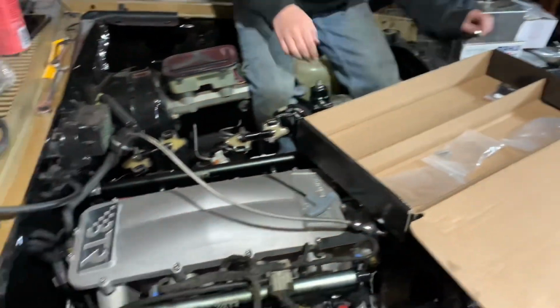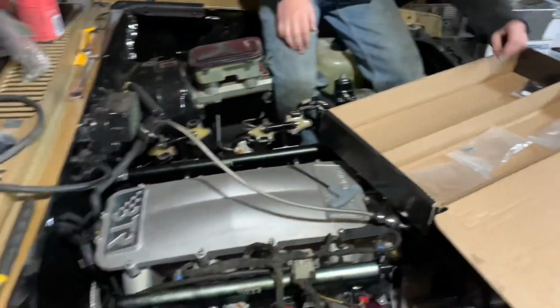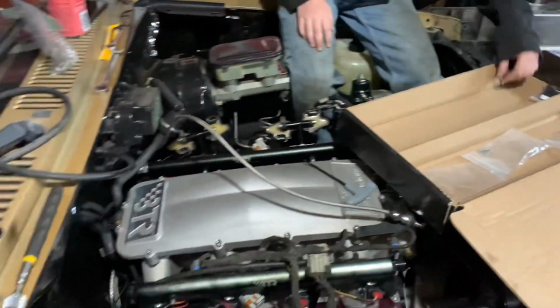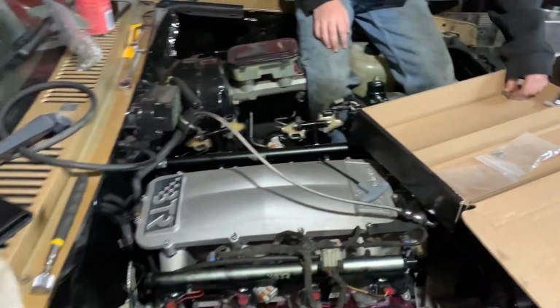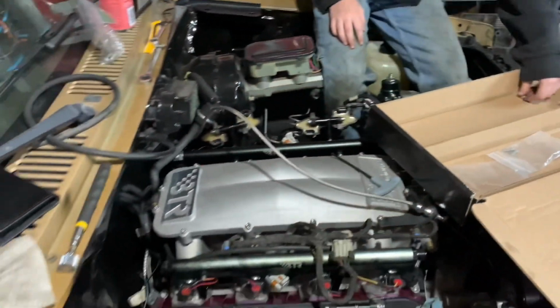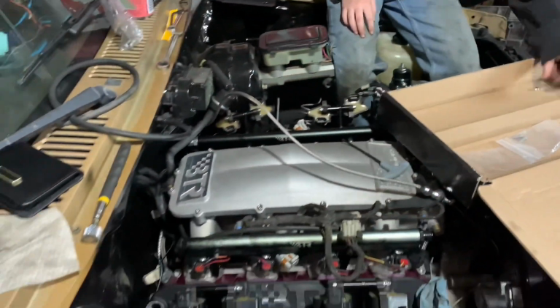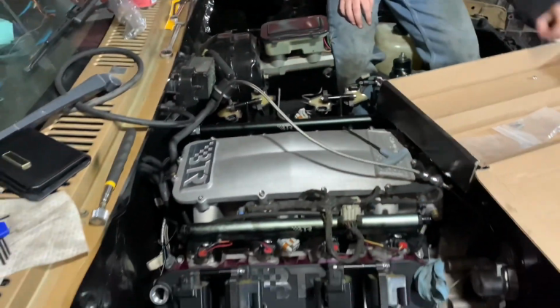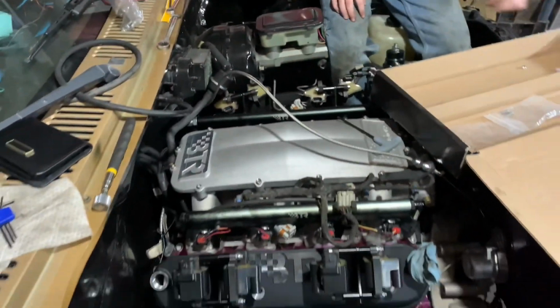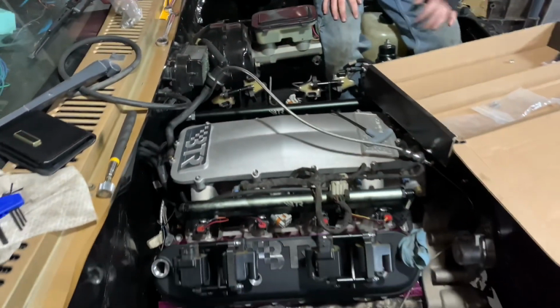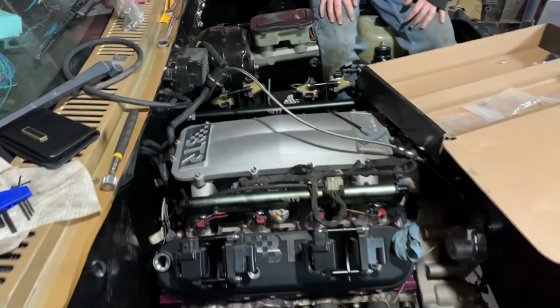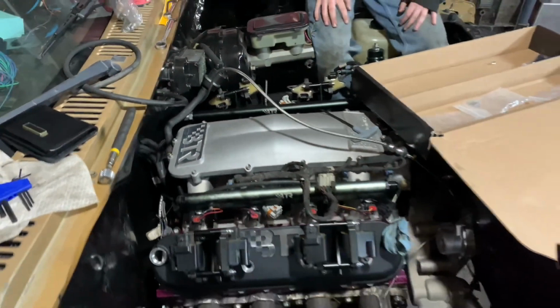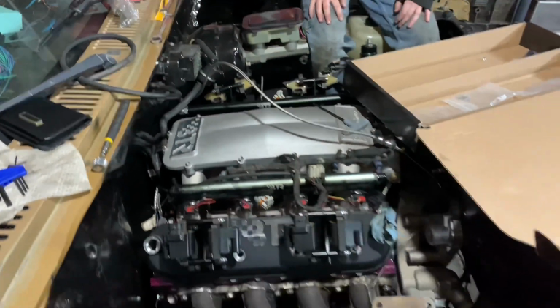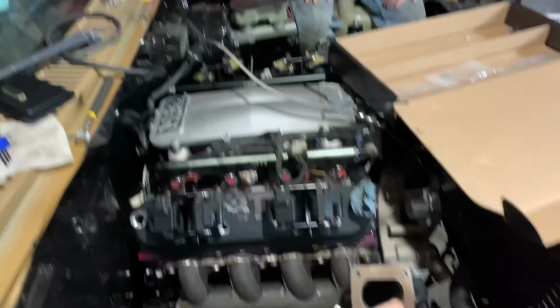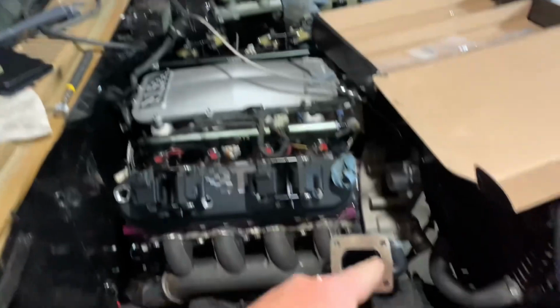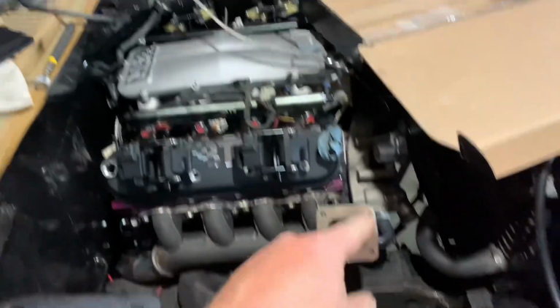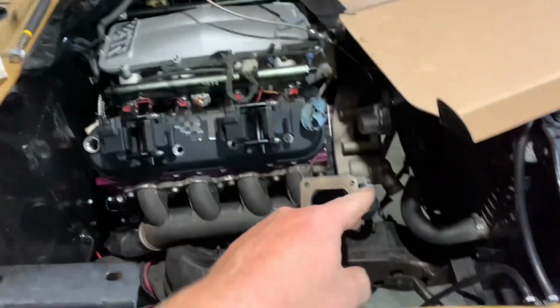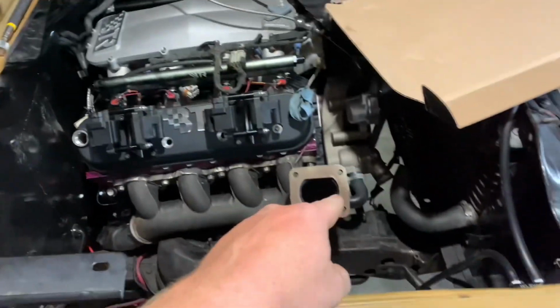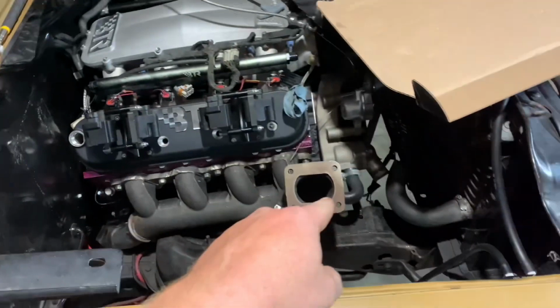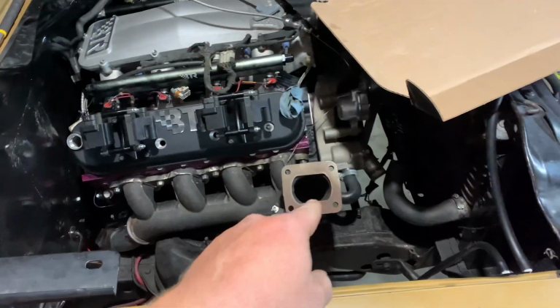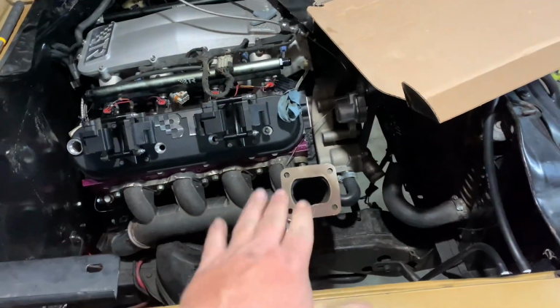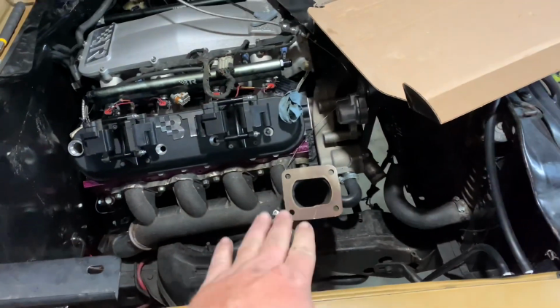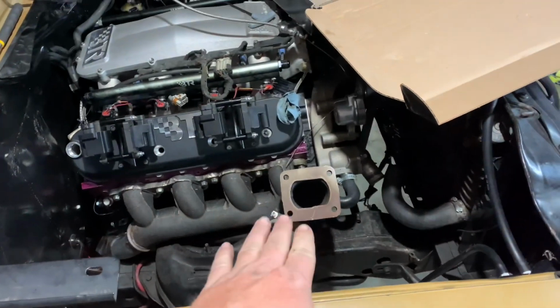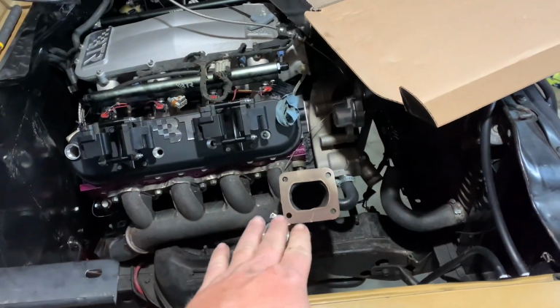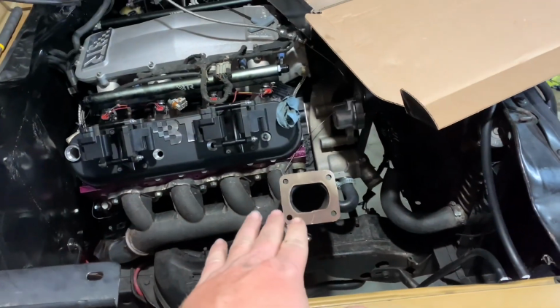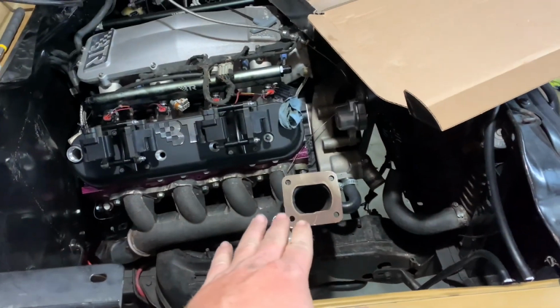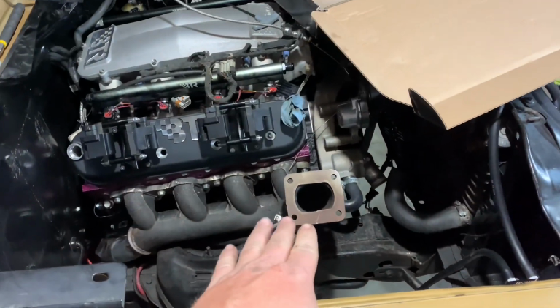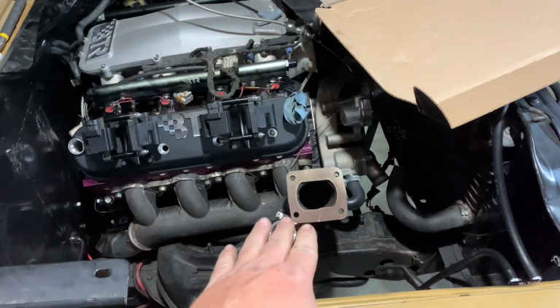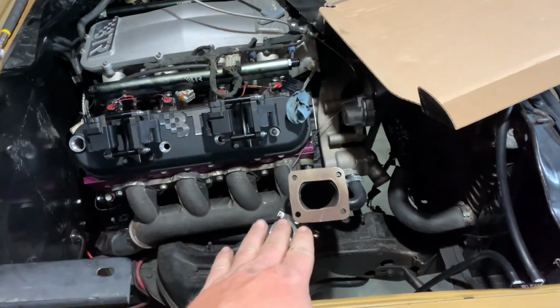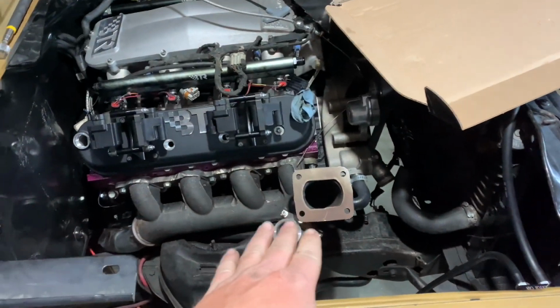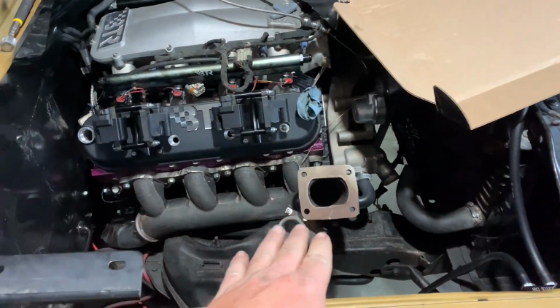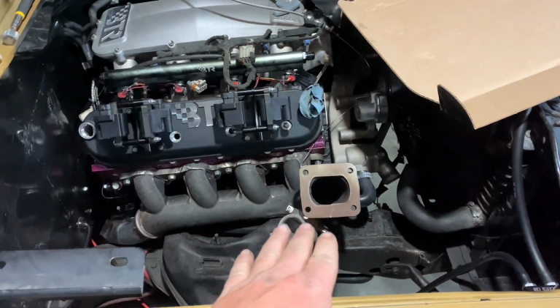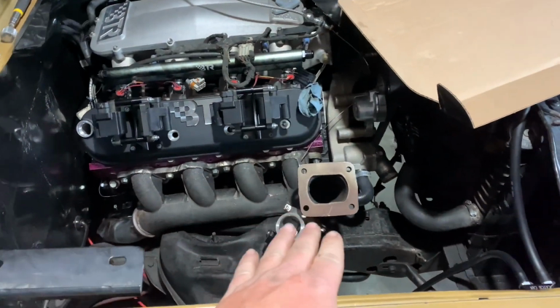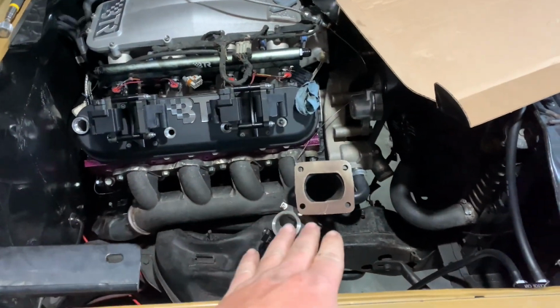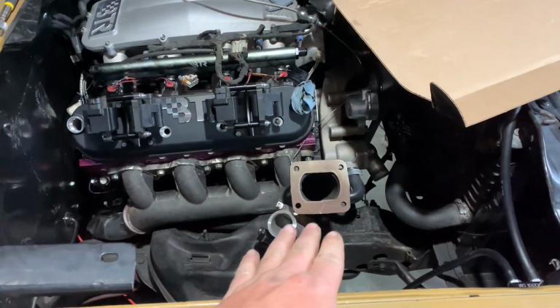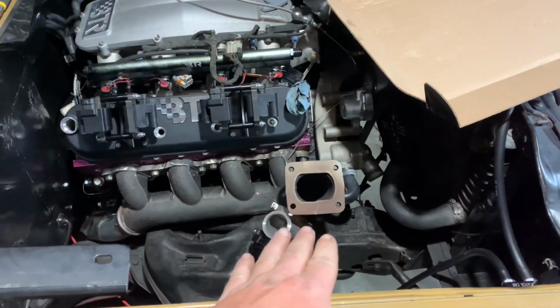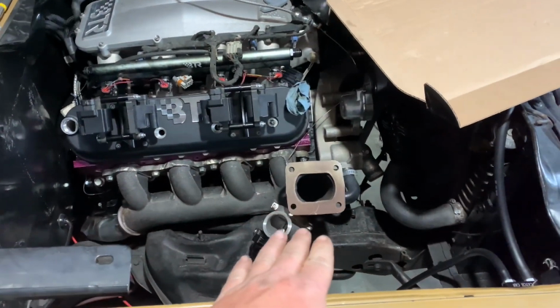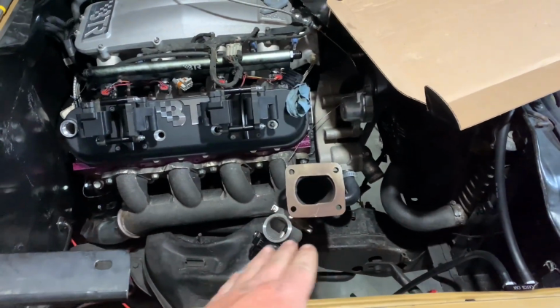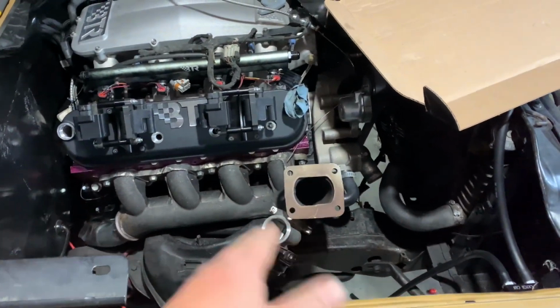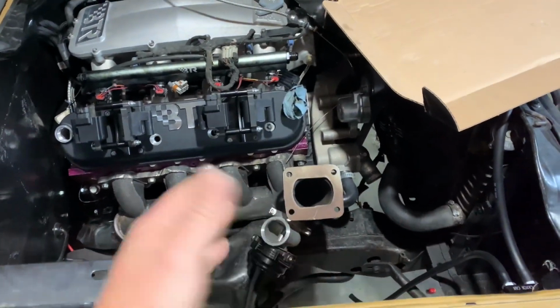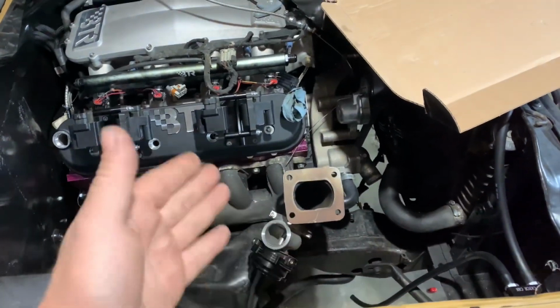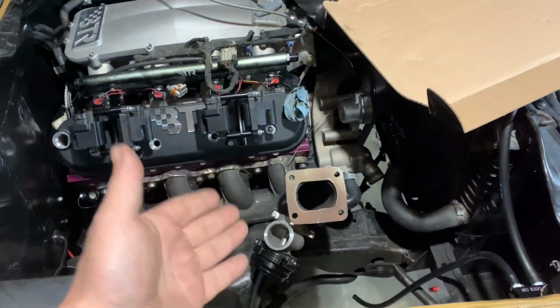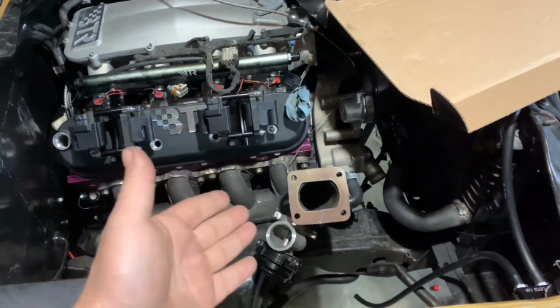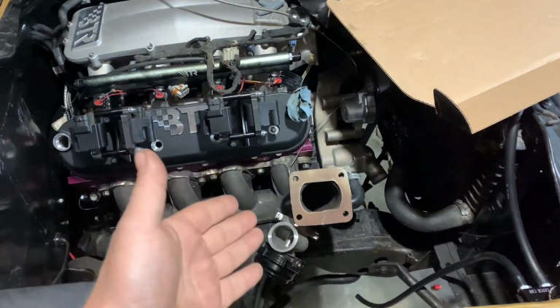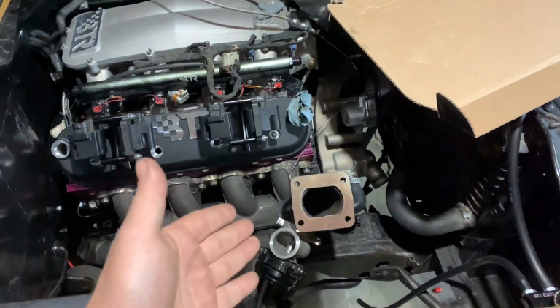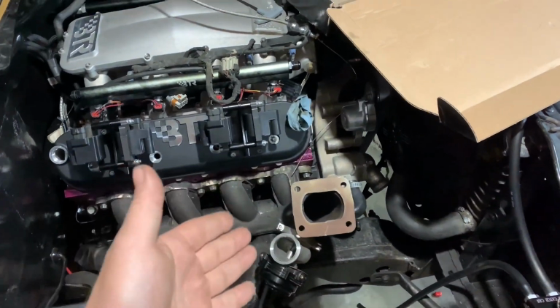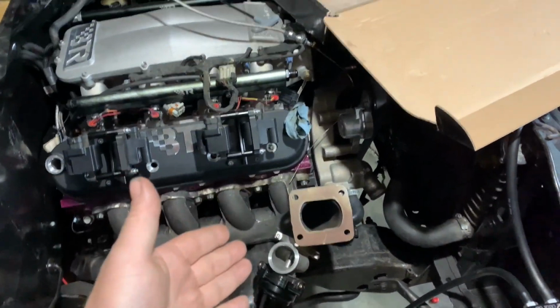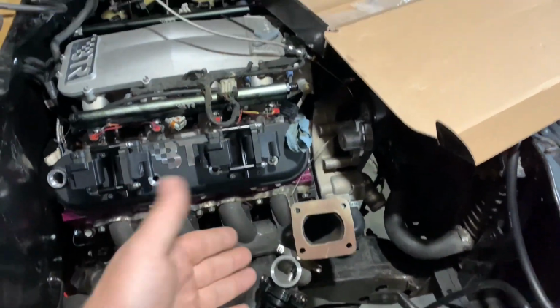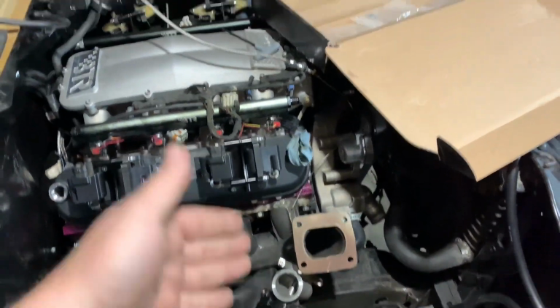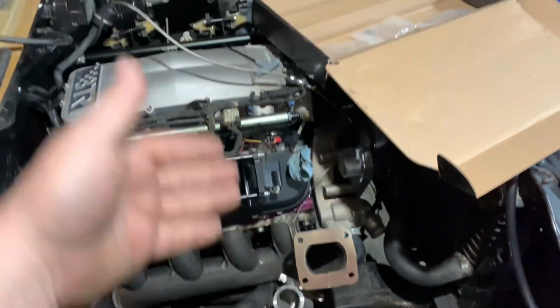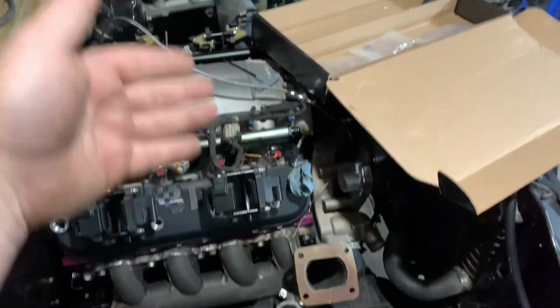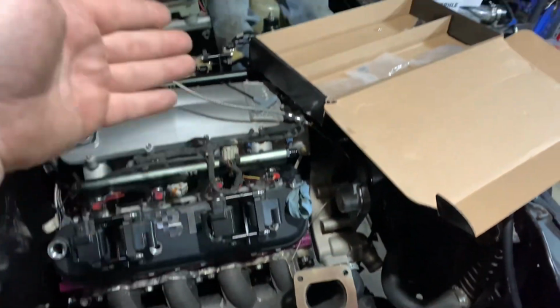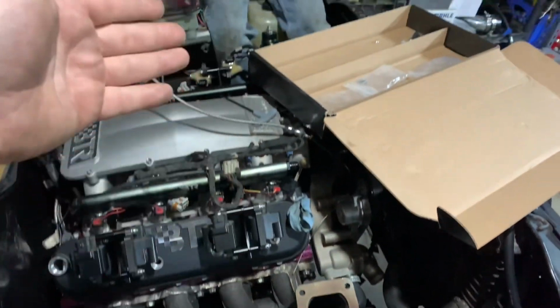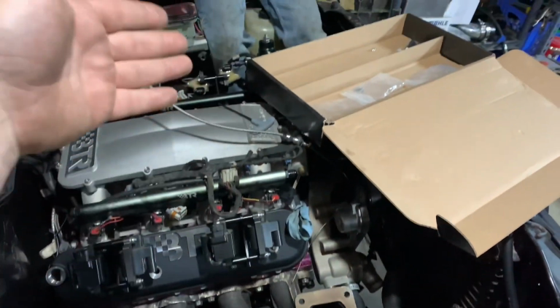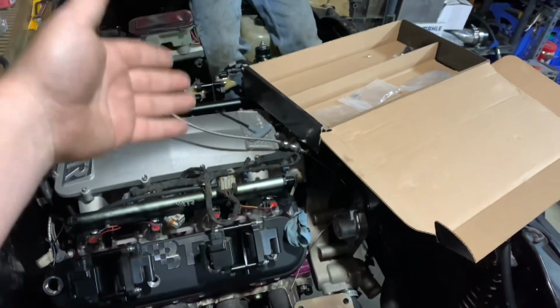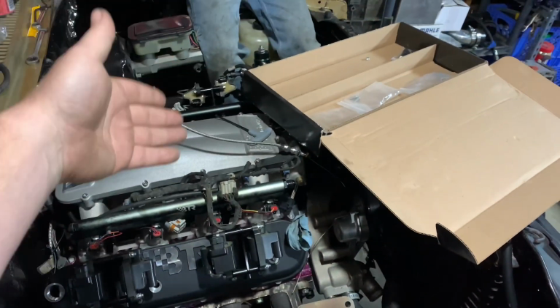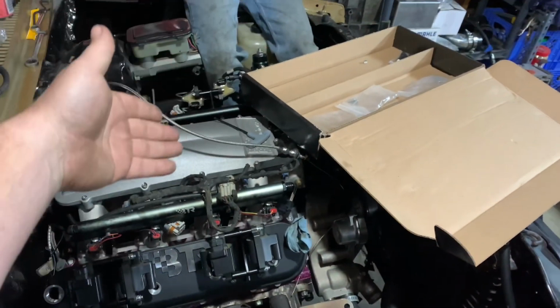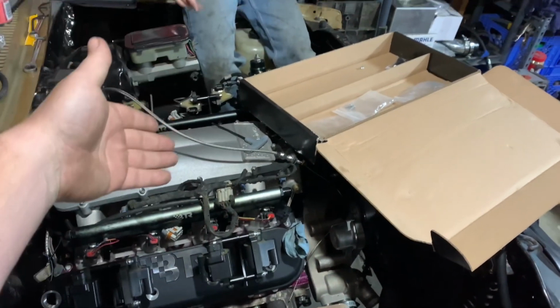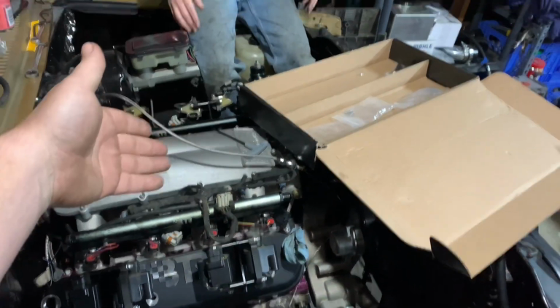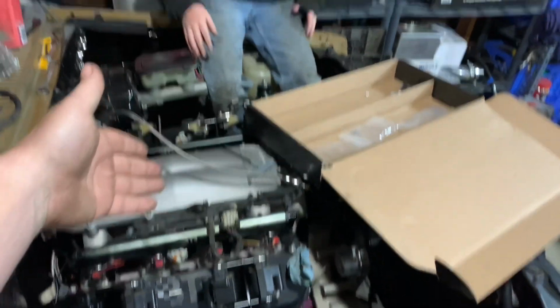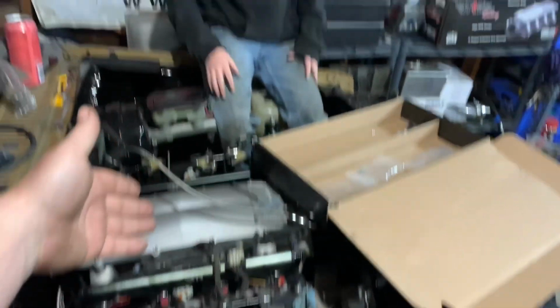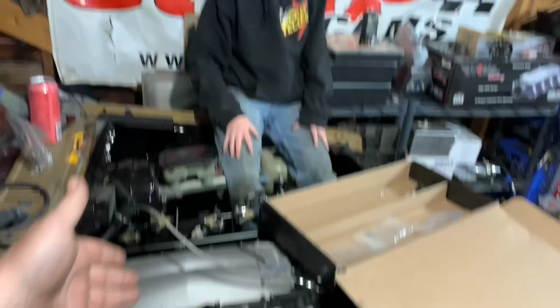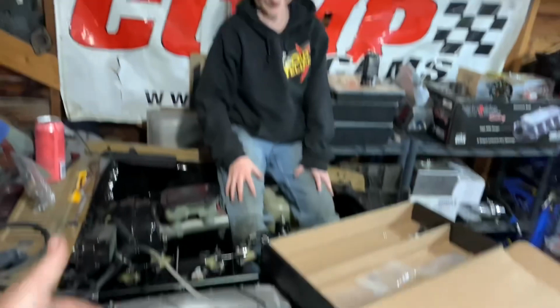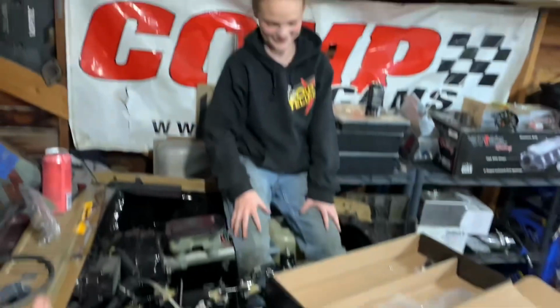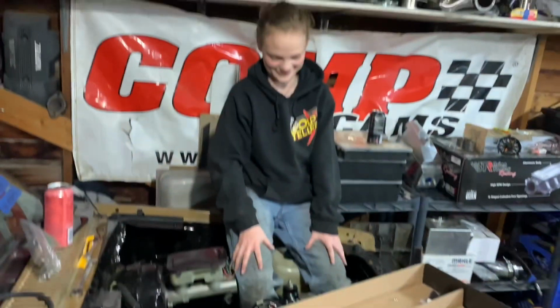So we're gonna start mounting the turbo — finally. I know, we keep saying that. Now it's gonna go on. You can see how we set up our cold side.